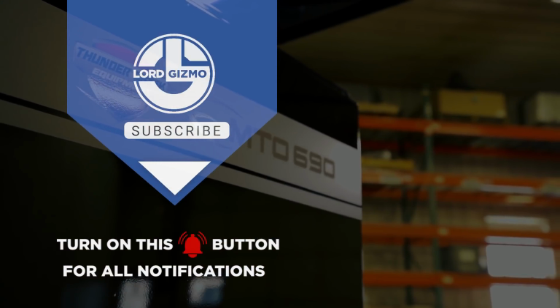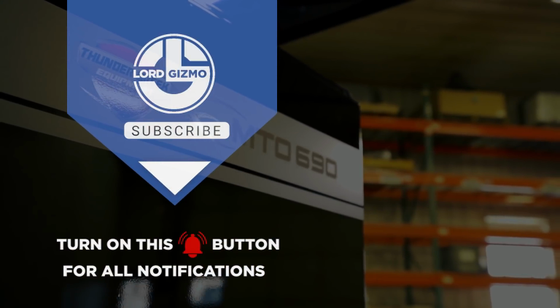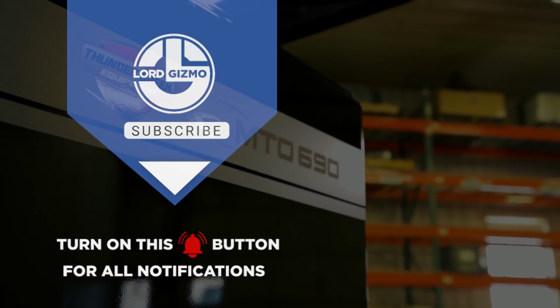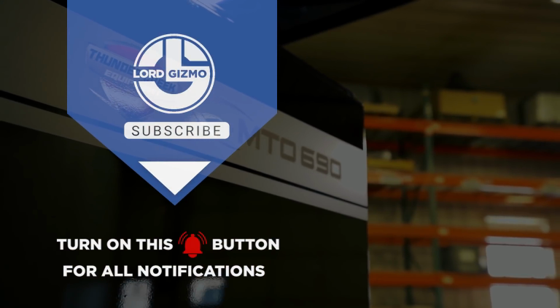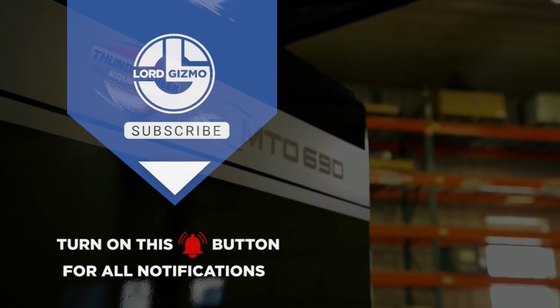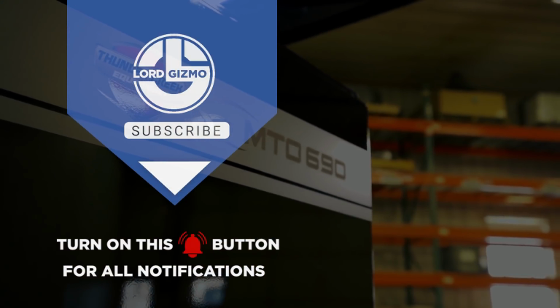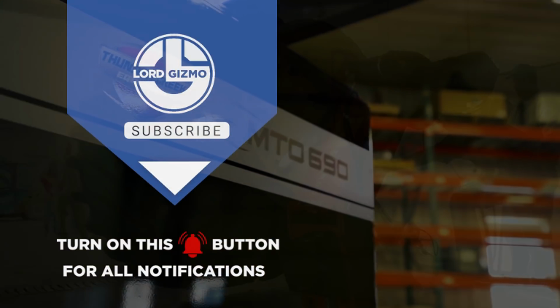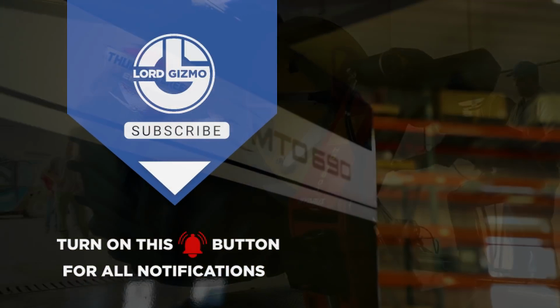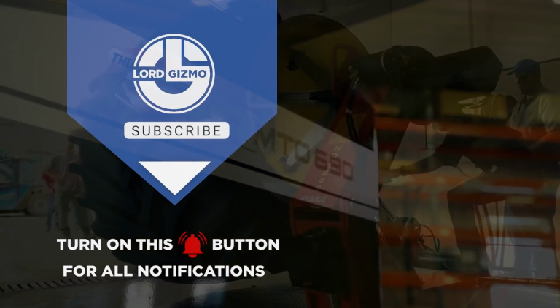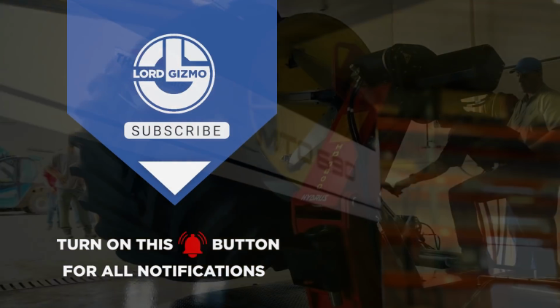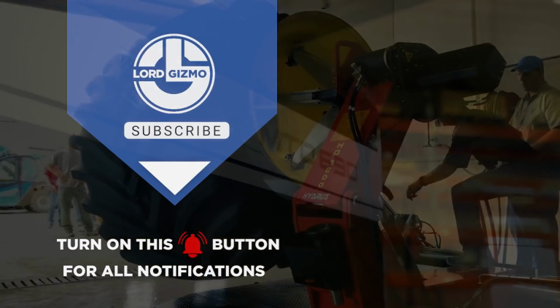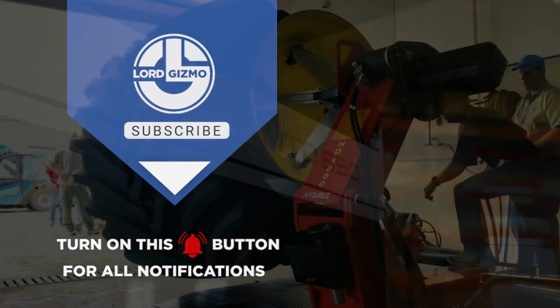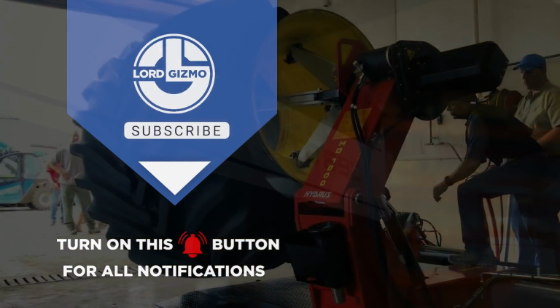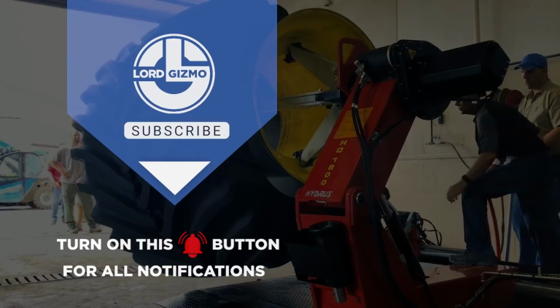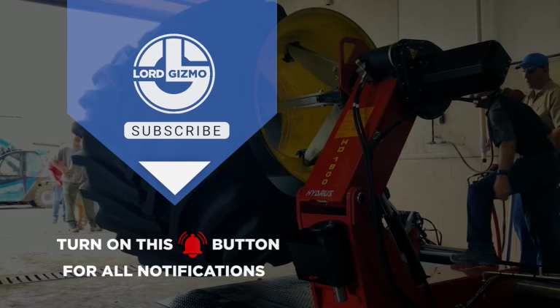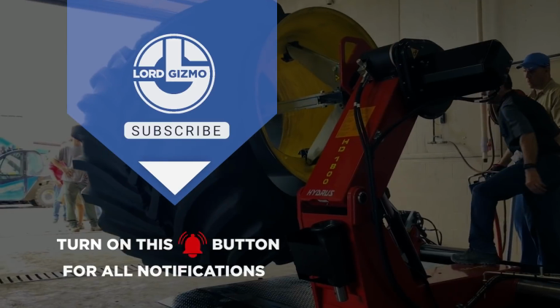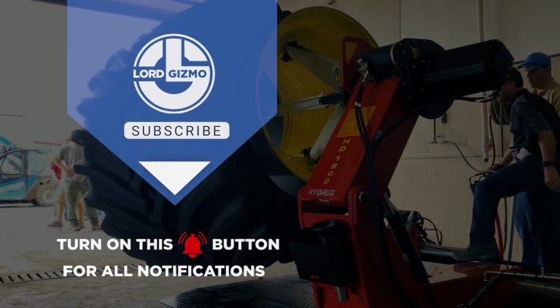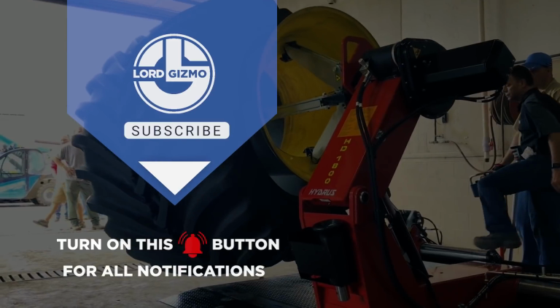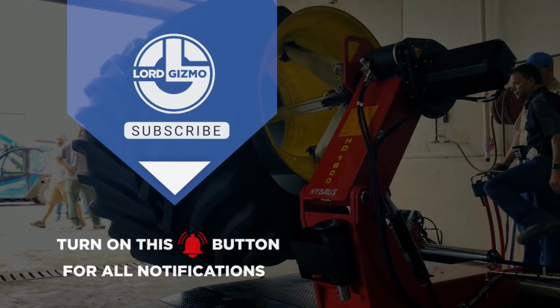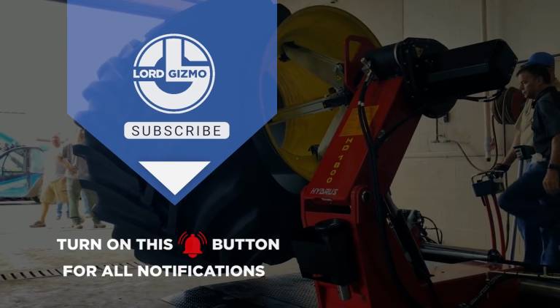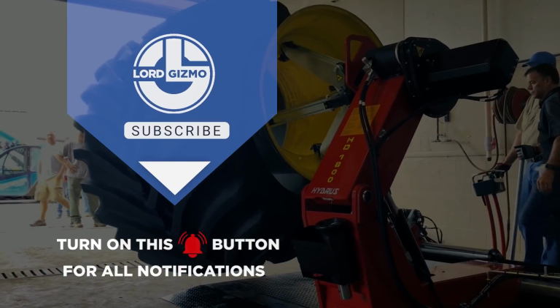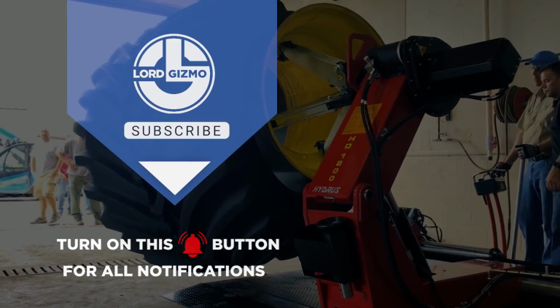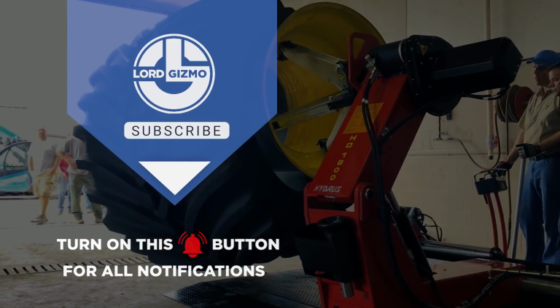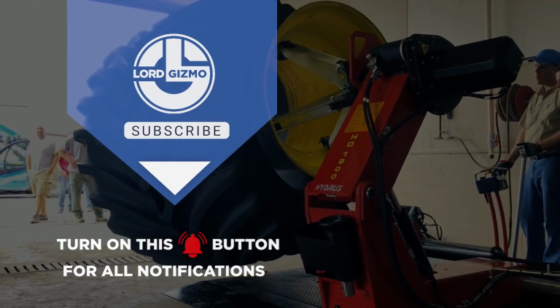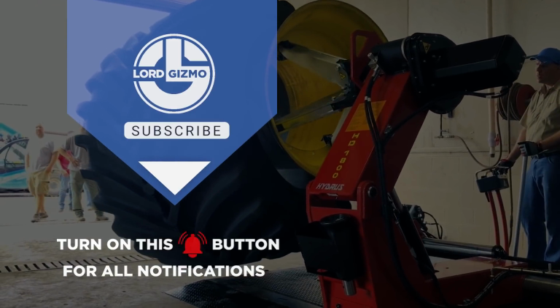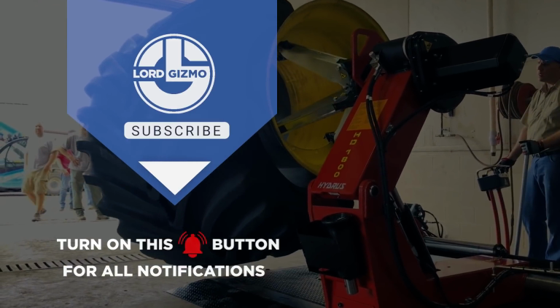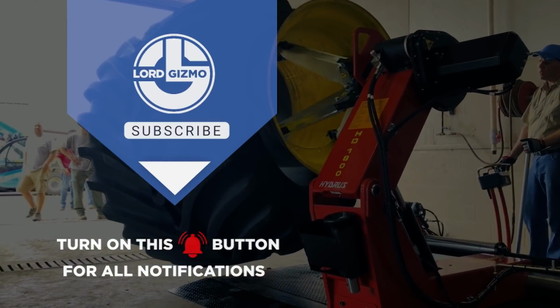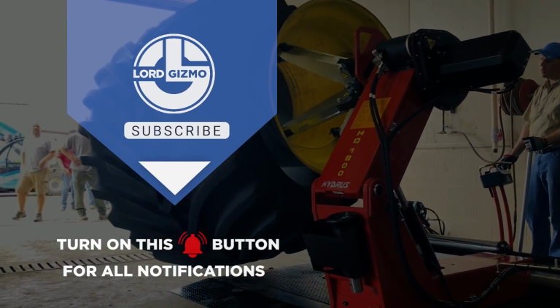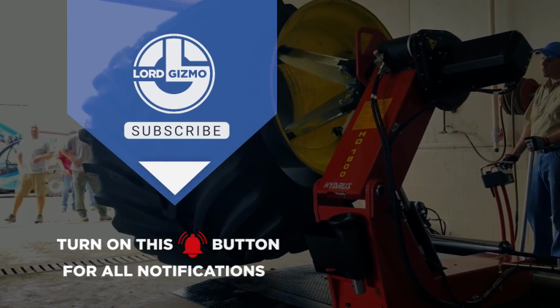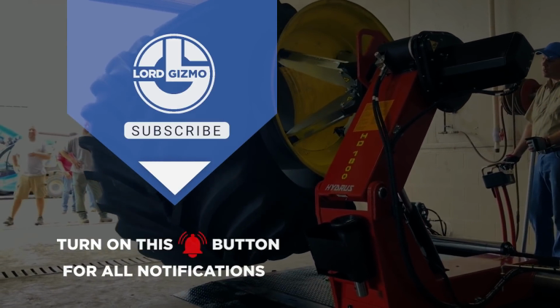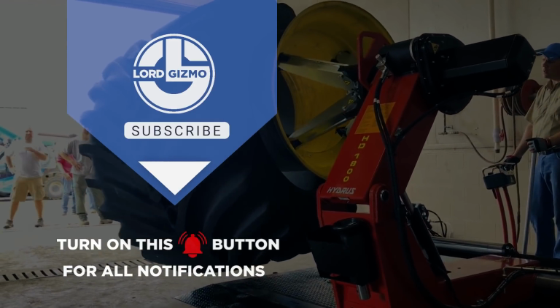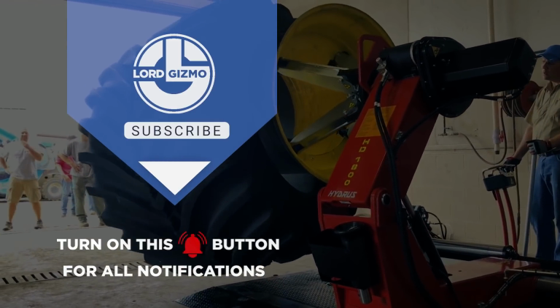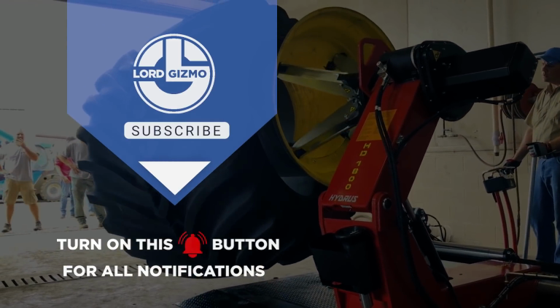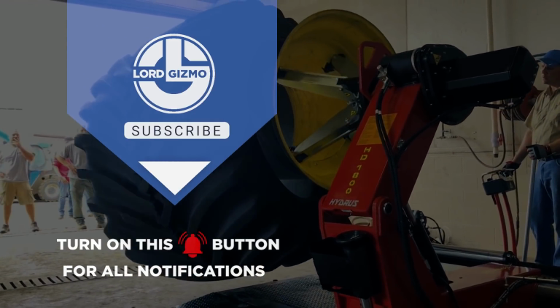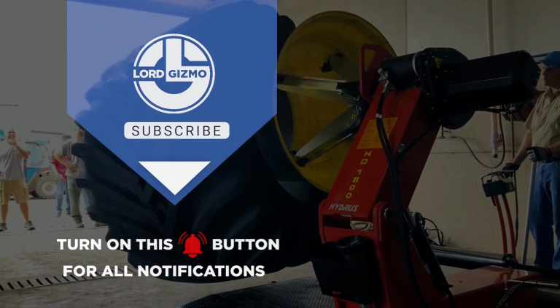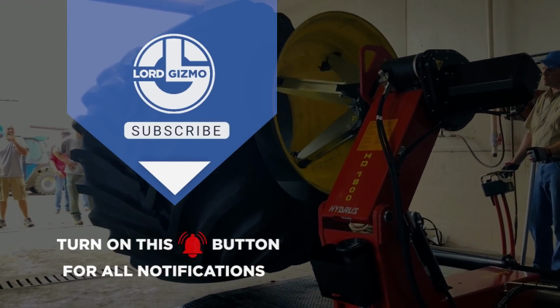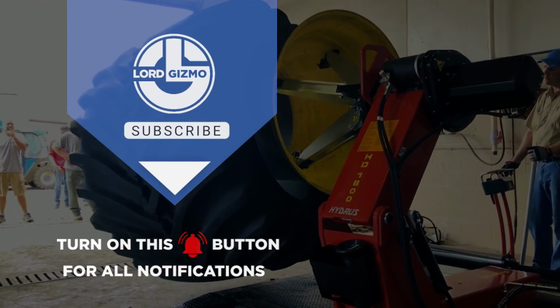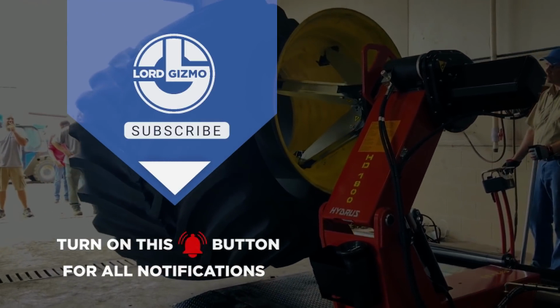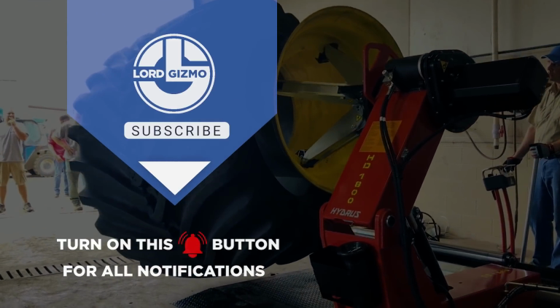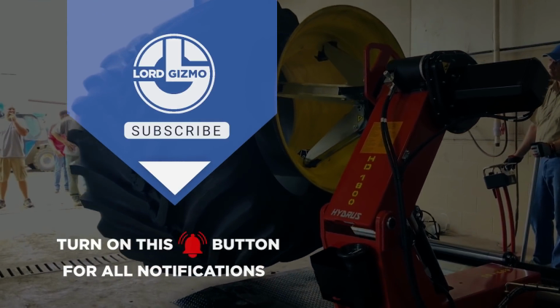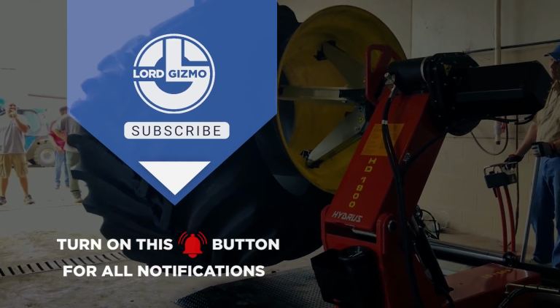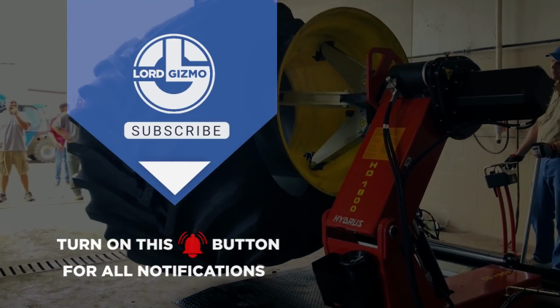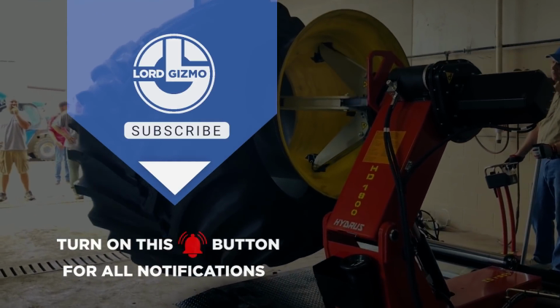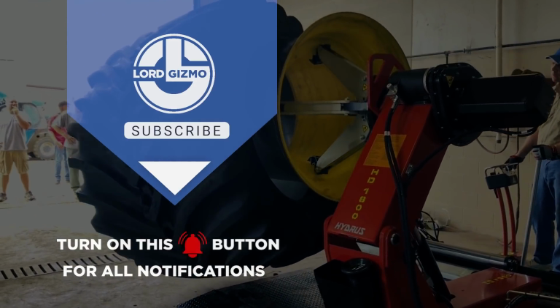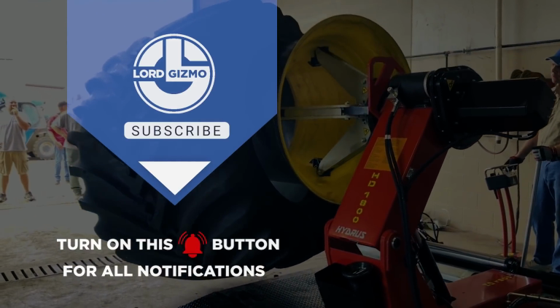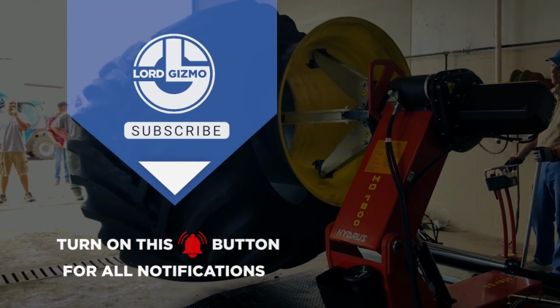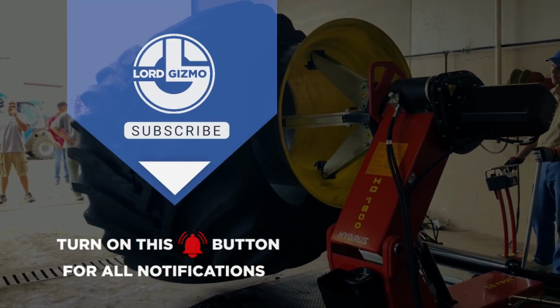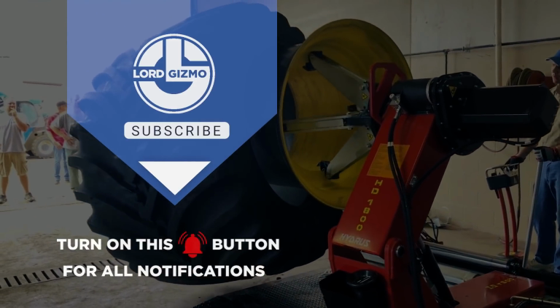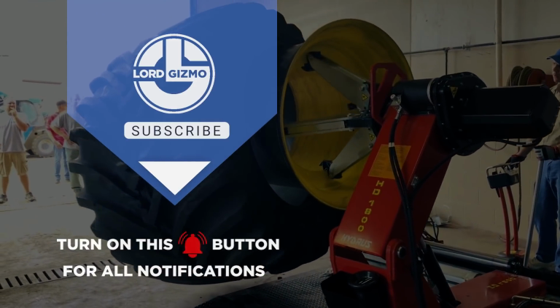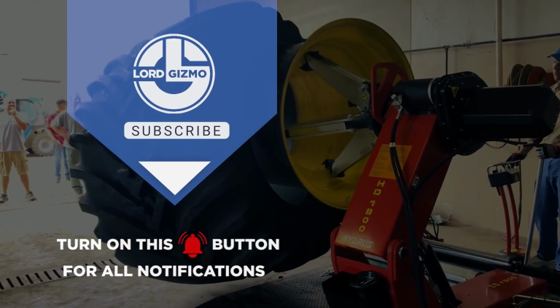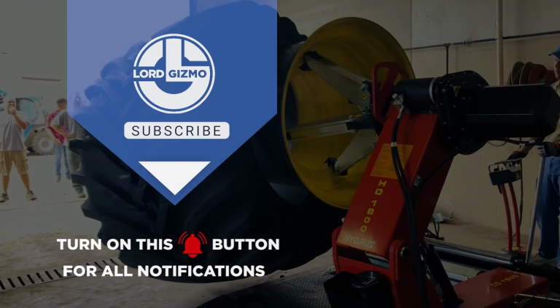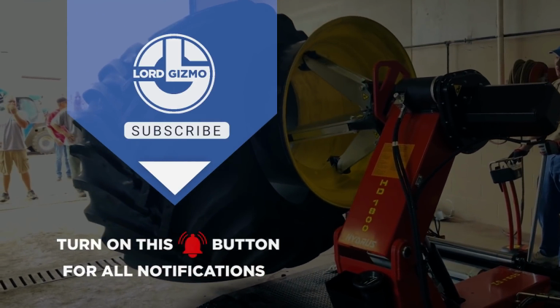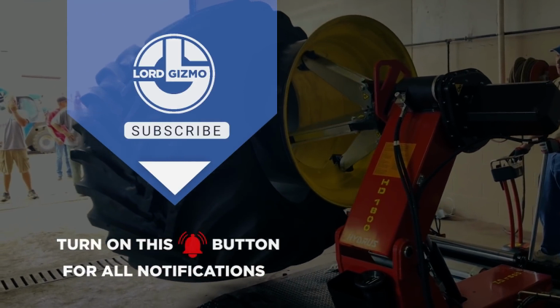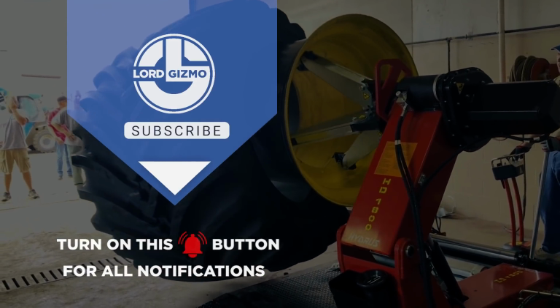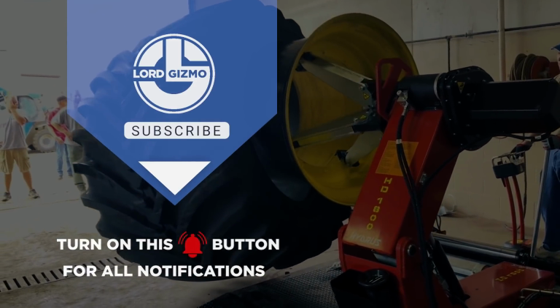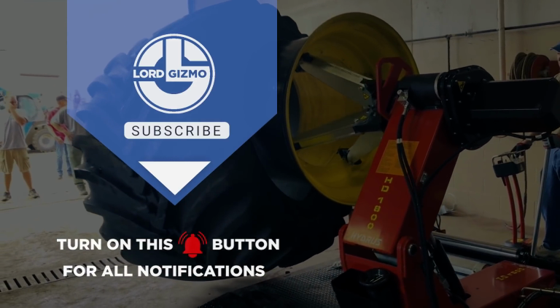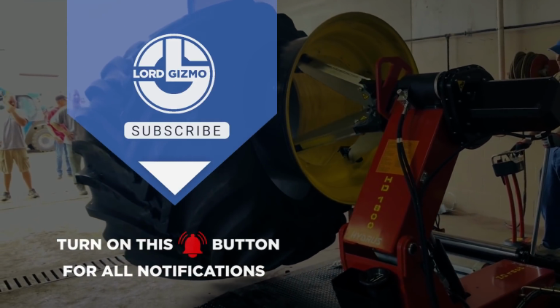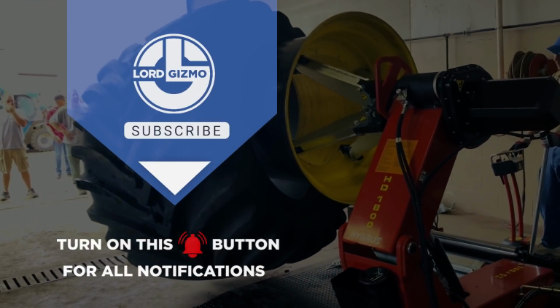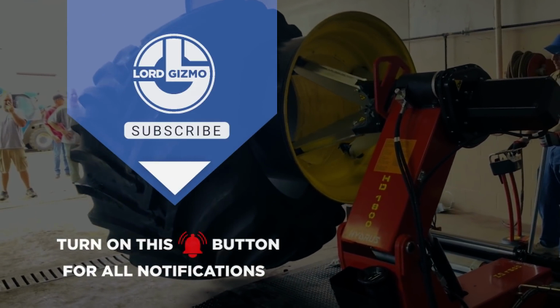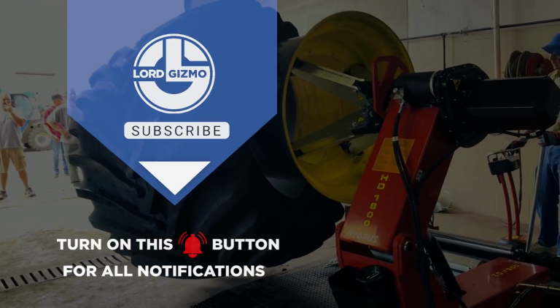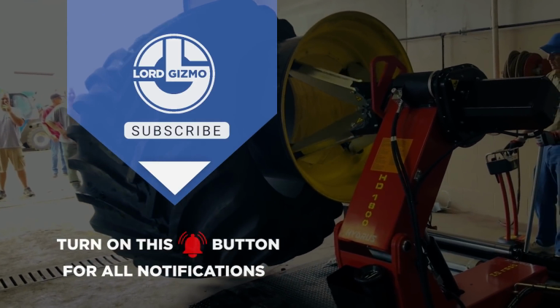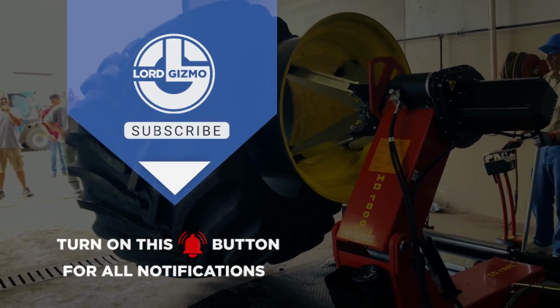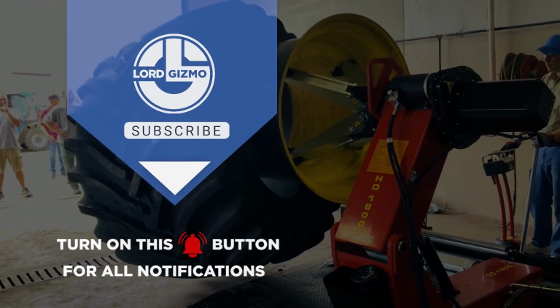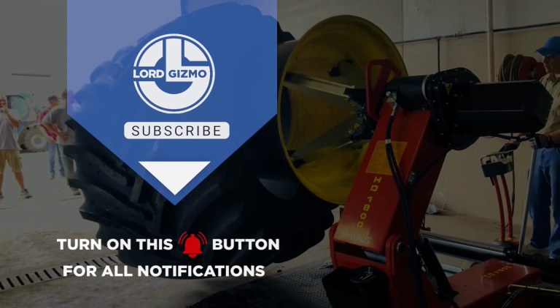If you enjoyed what you just saw, feel free to like and subscribe, and don't forget to hit the notification bell too. Thanks for watching.